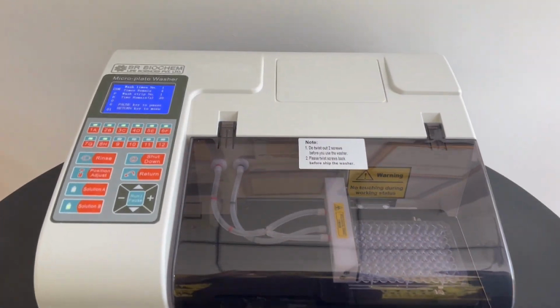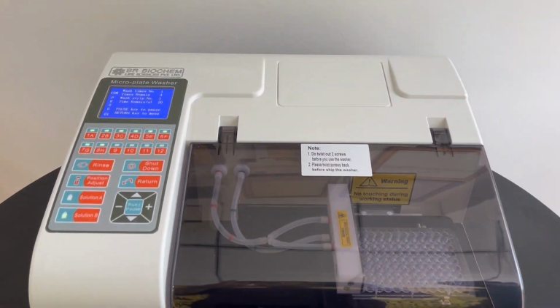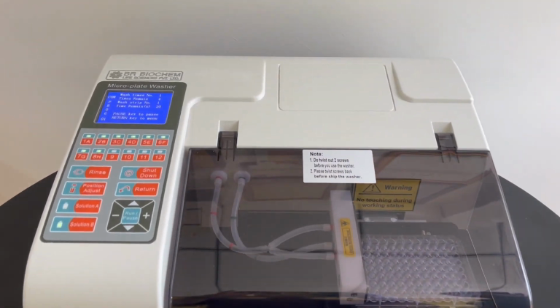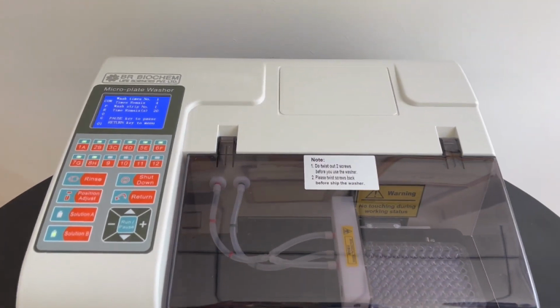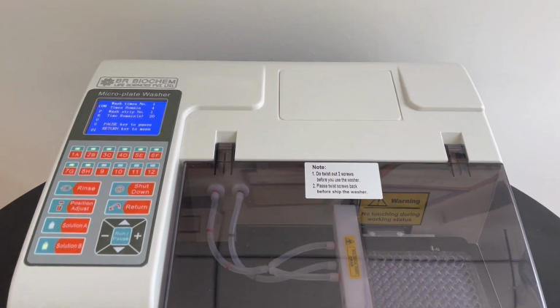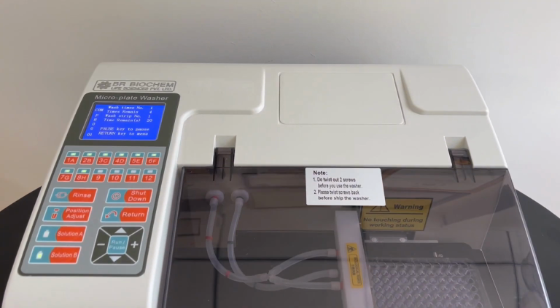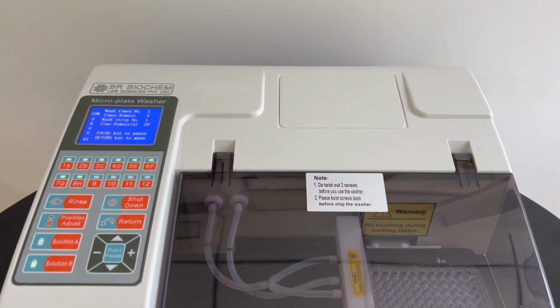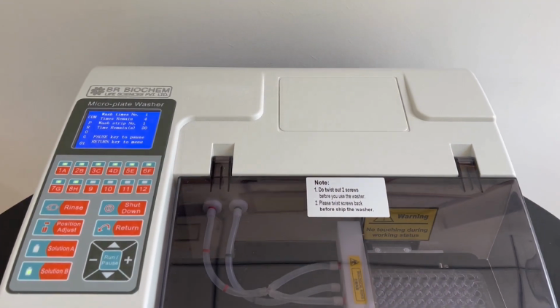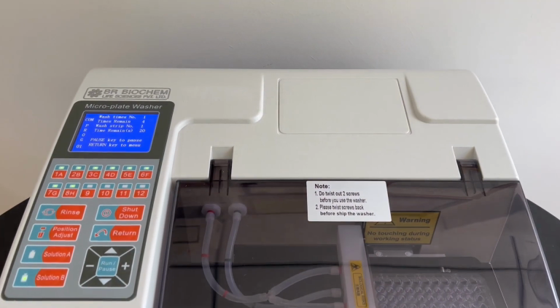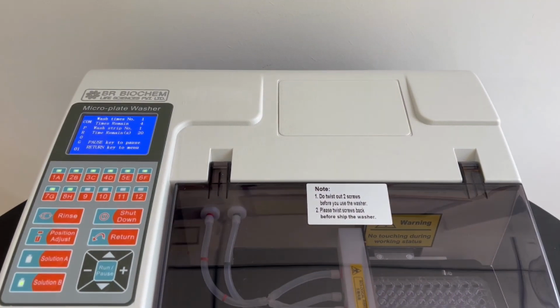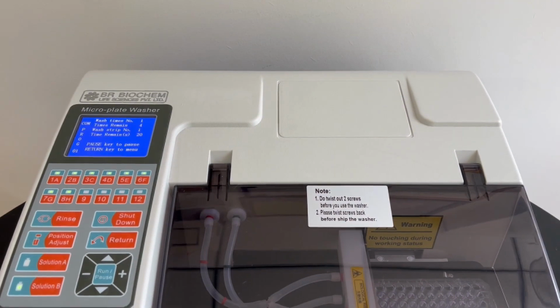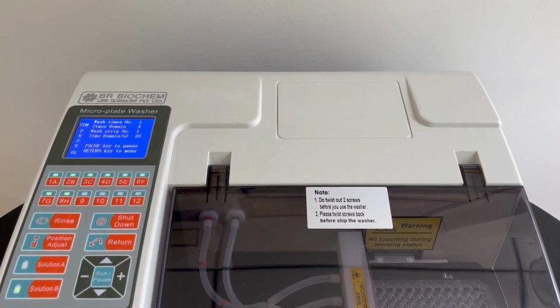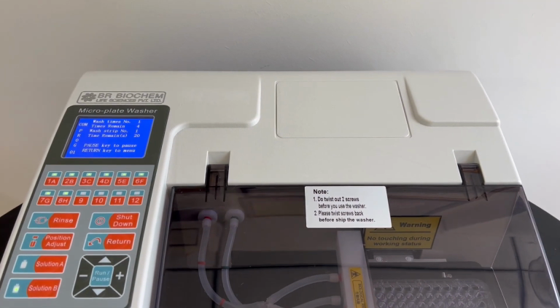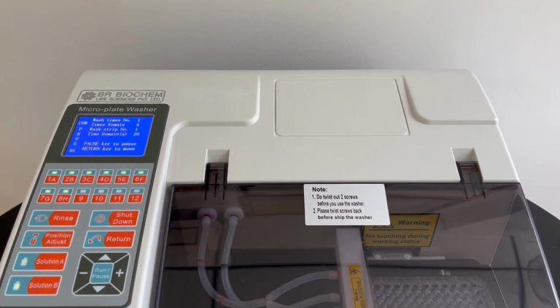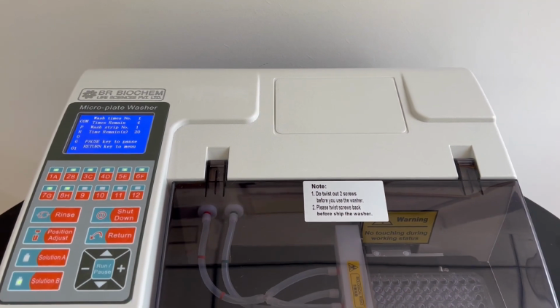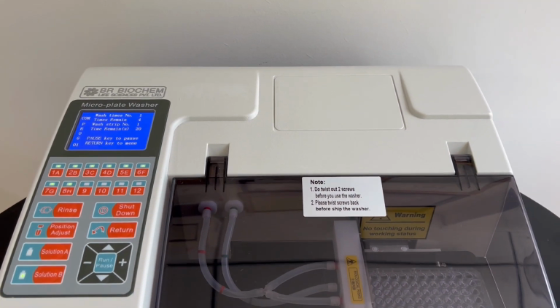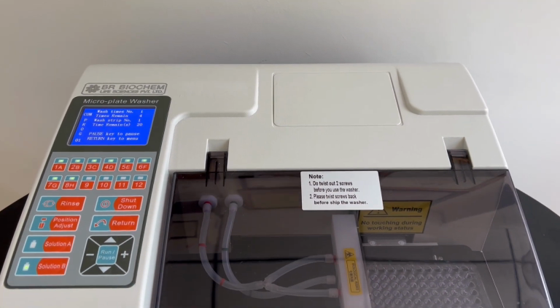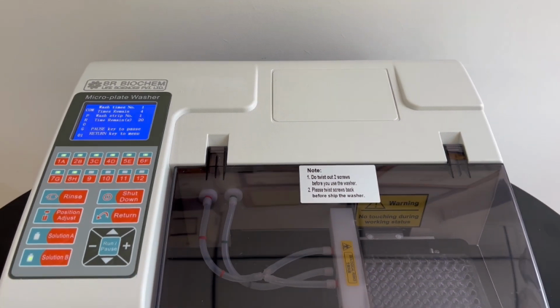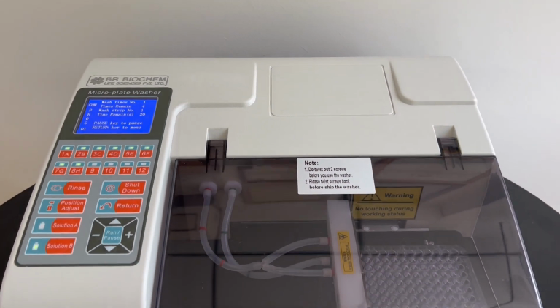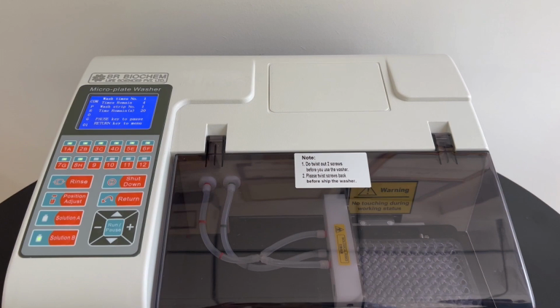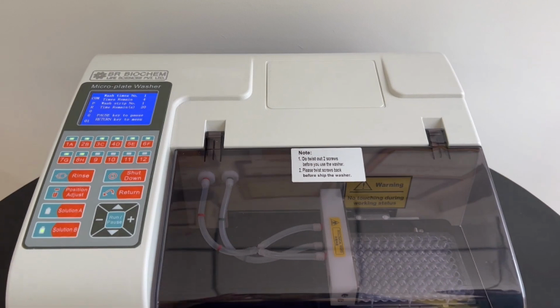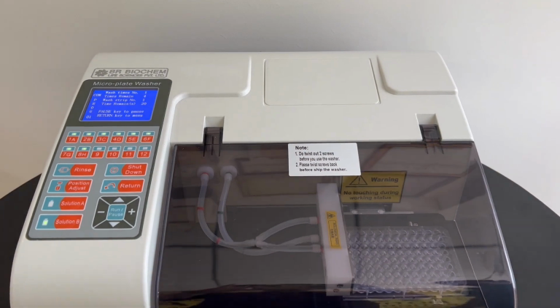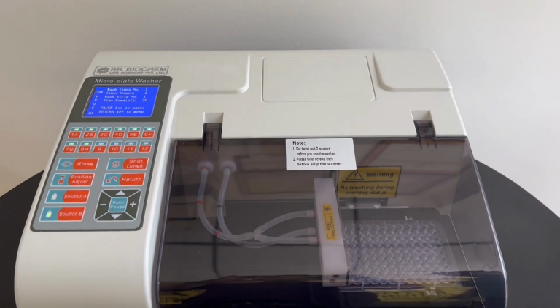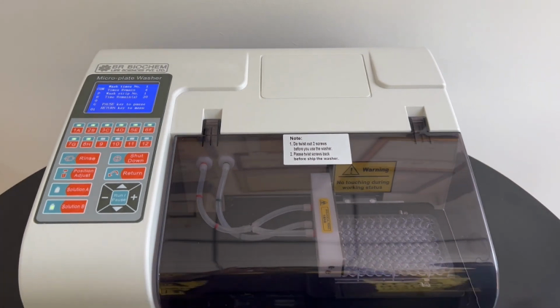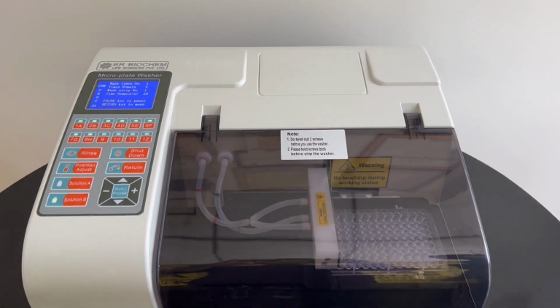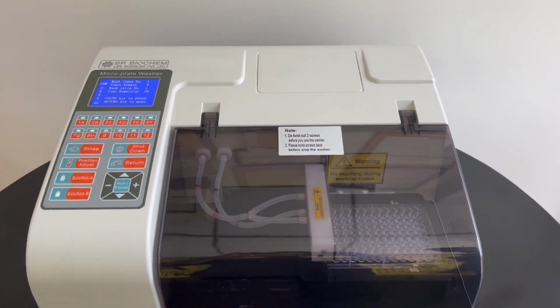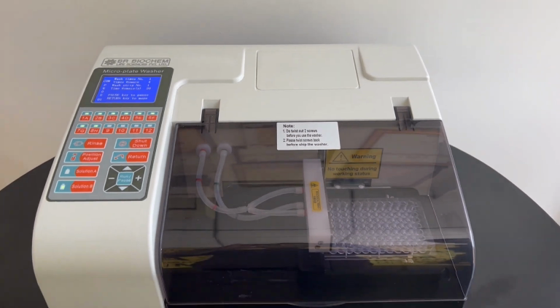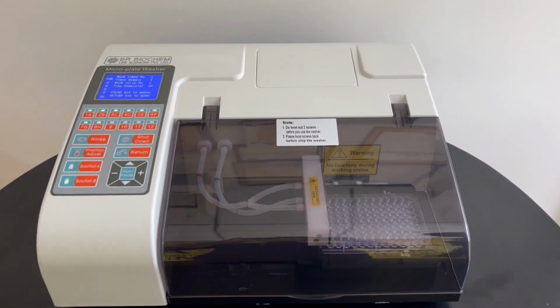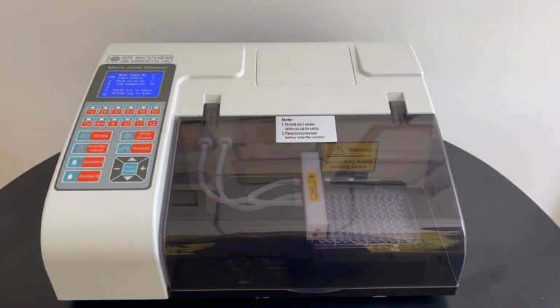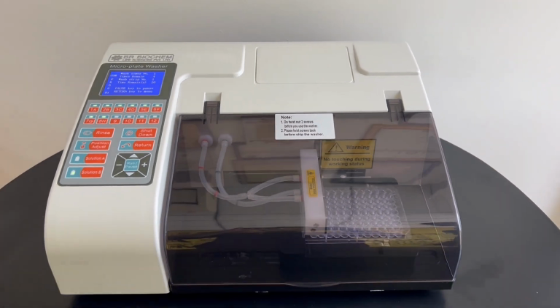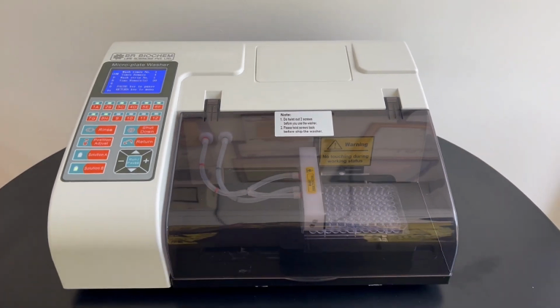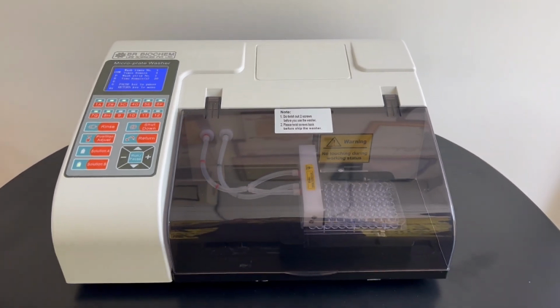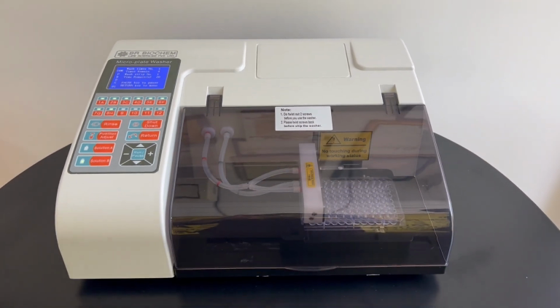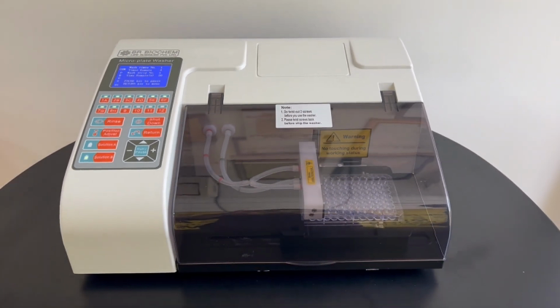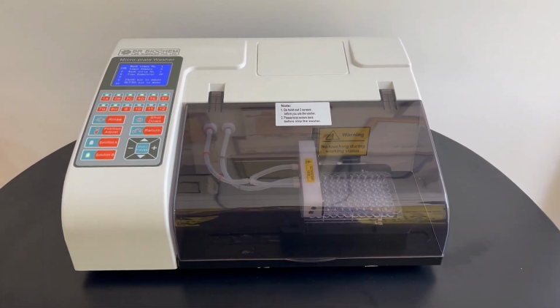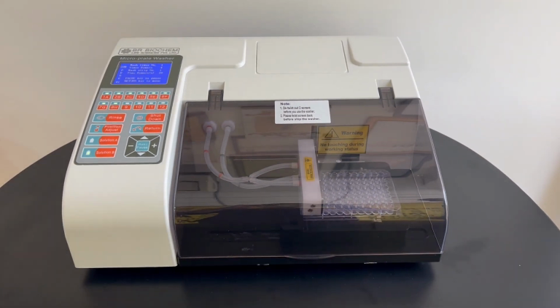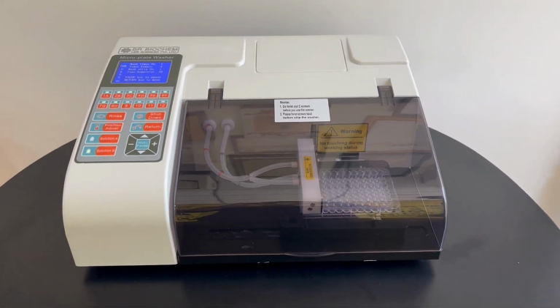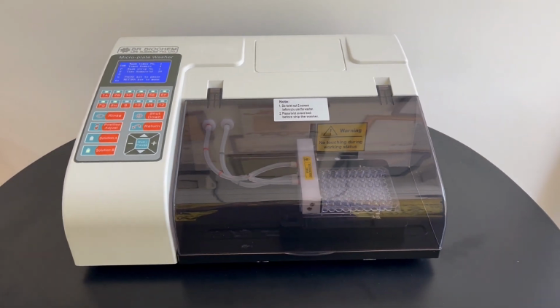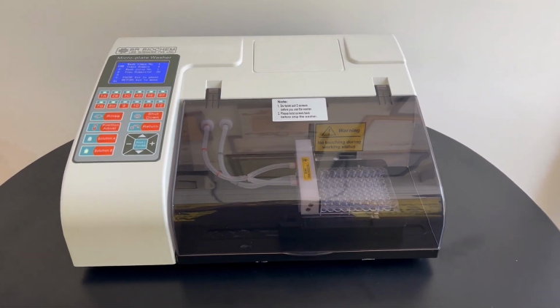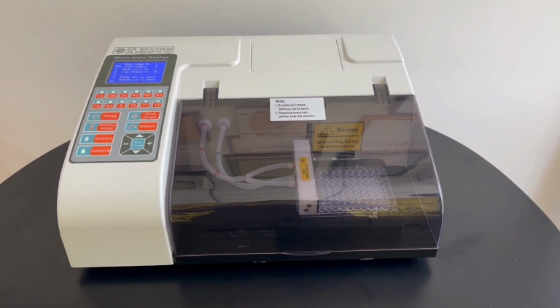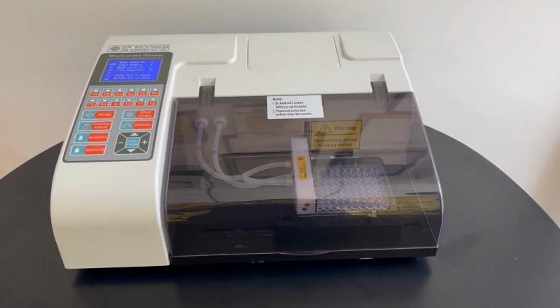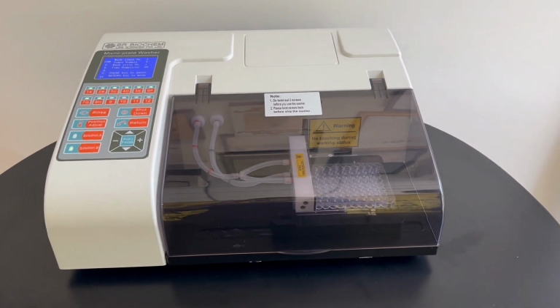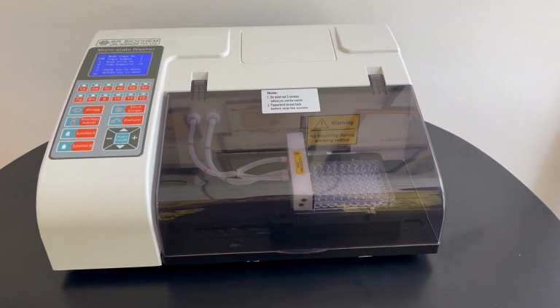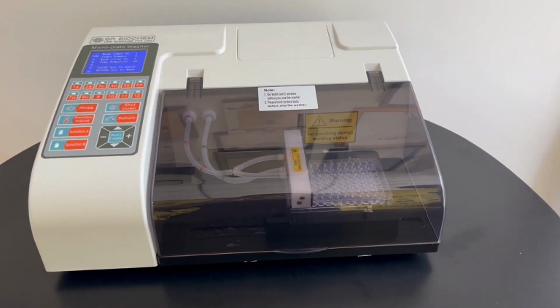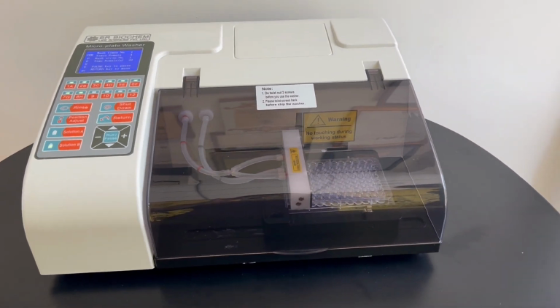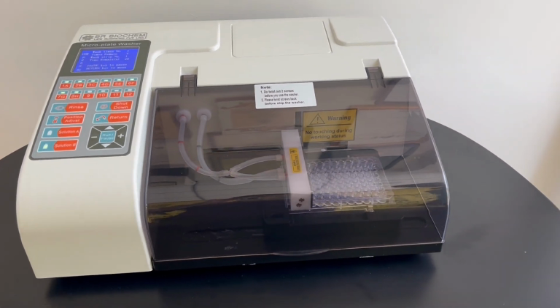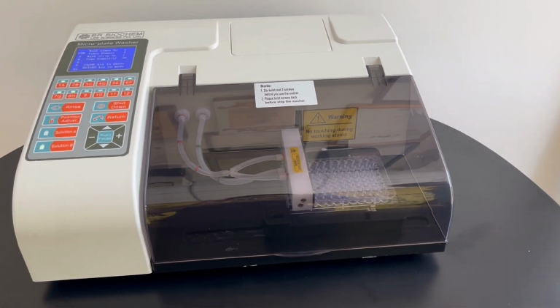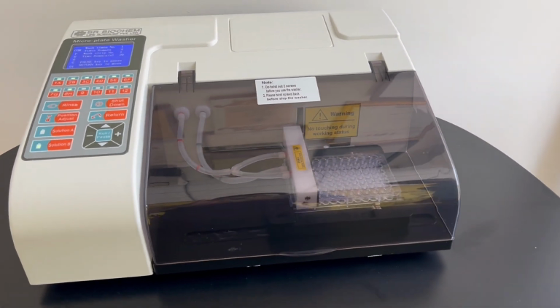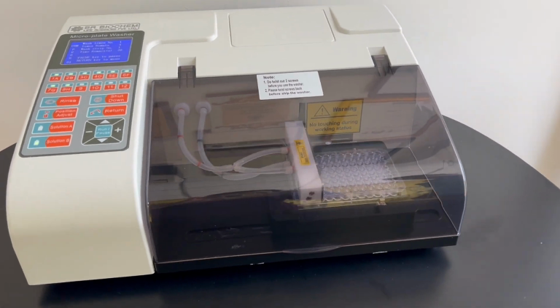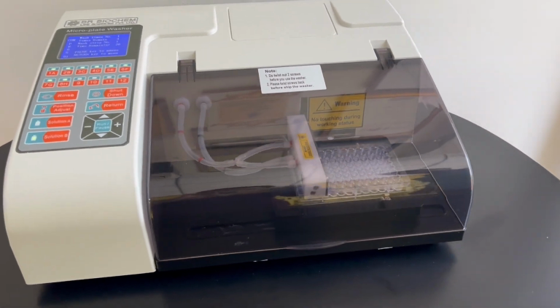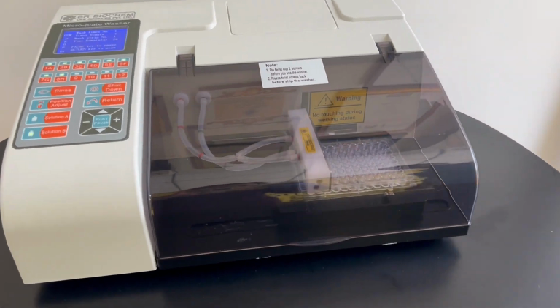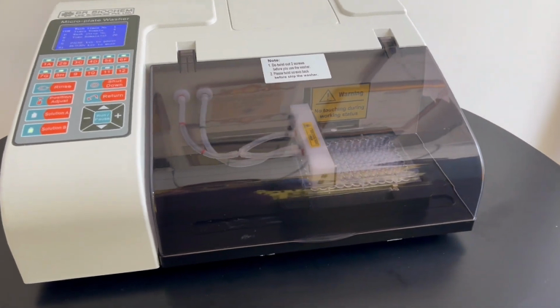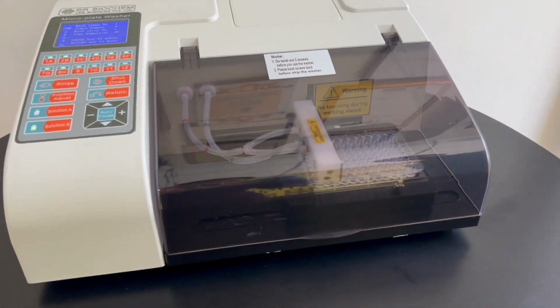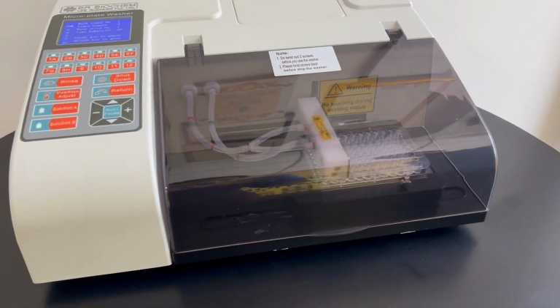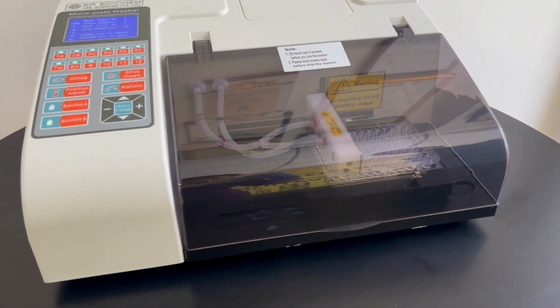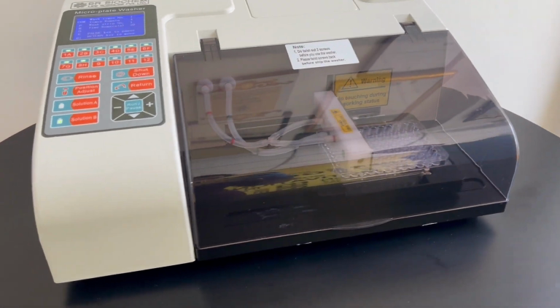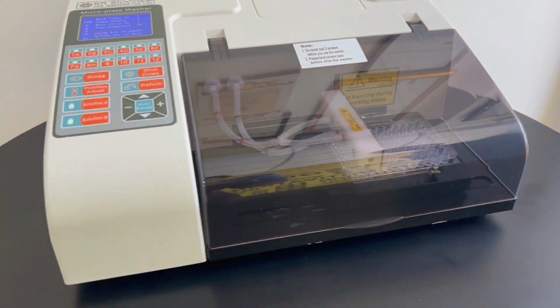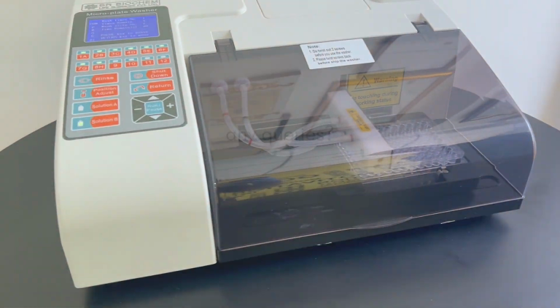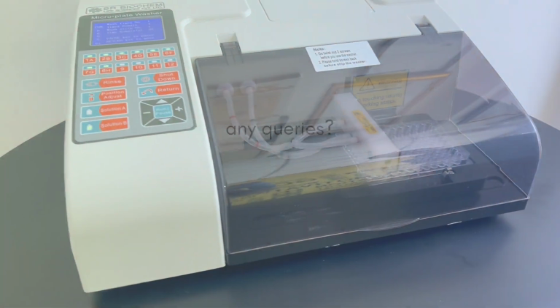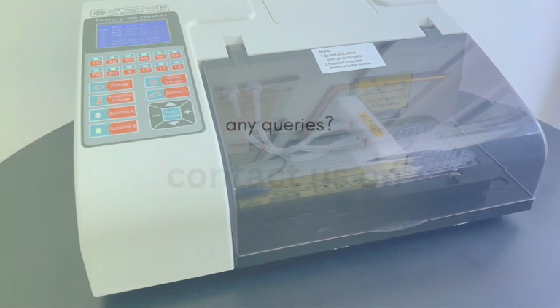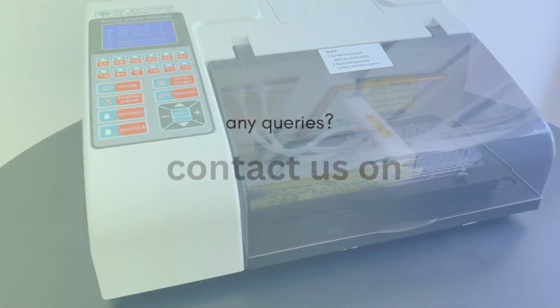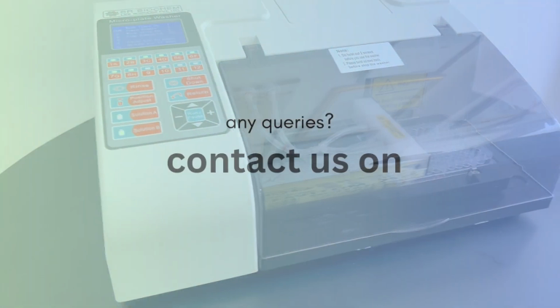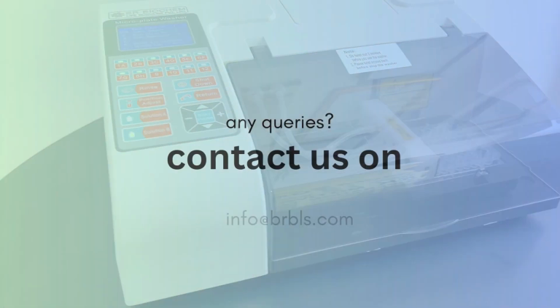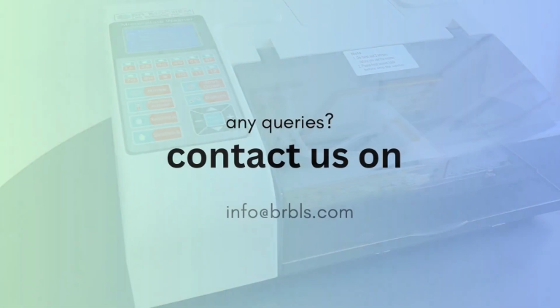Experience the power of our micro plate washer and unlock new possibilities in your research.